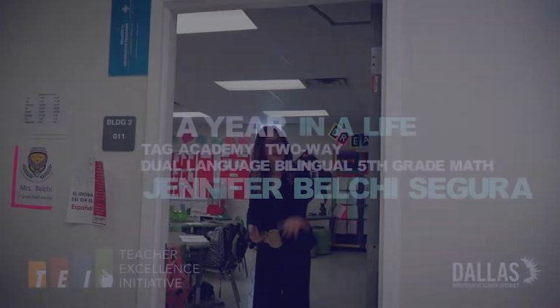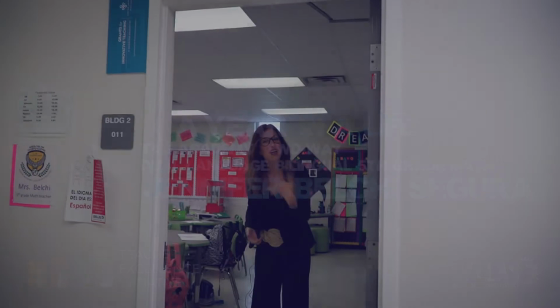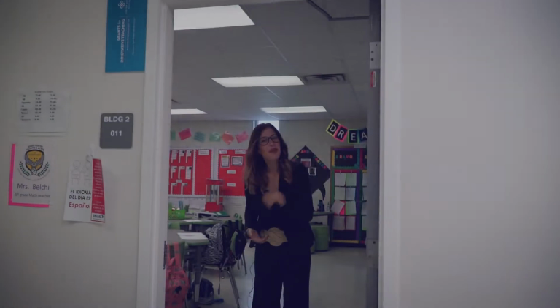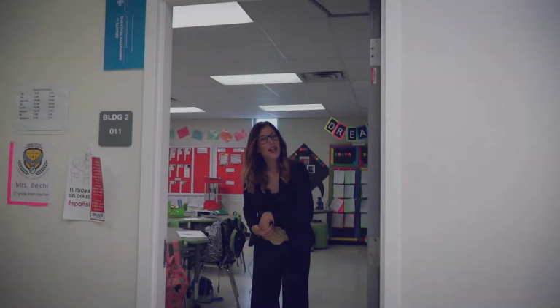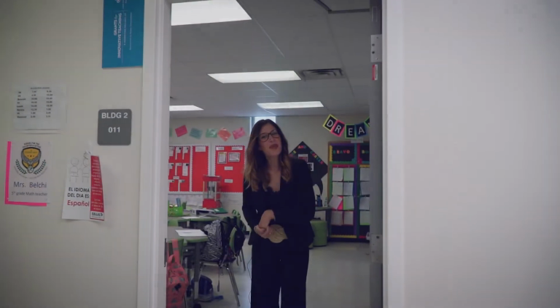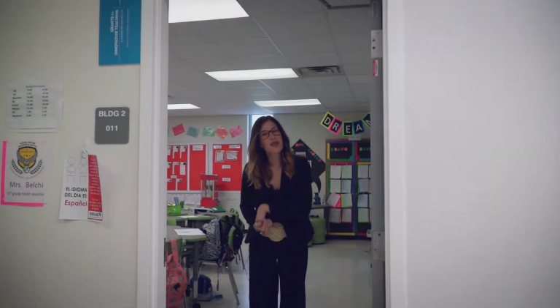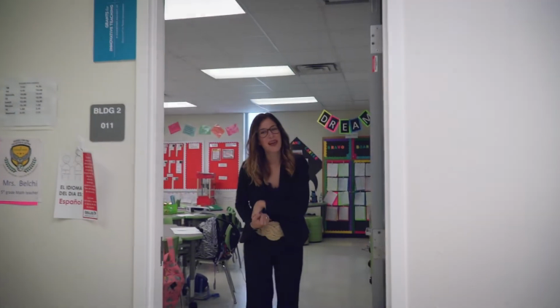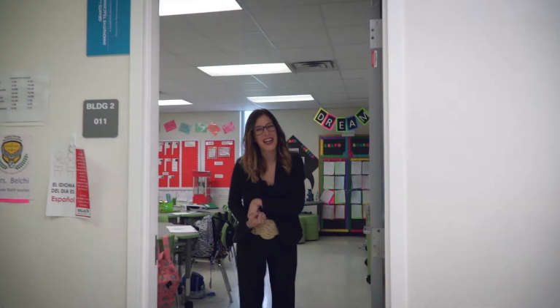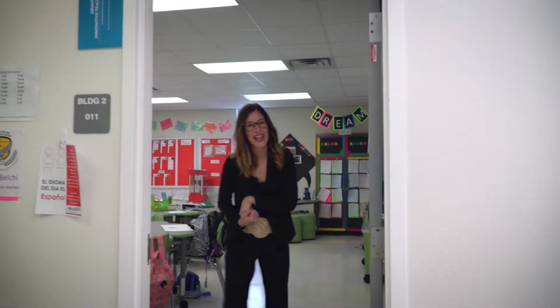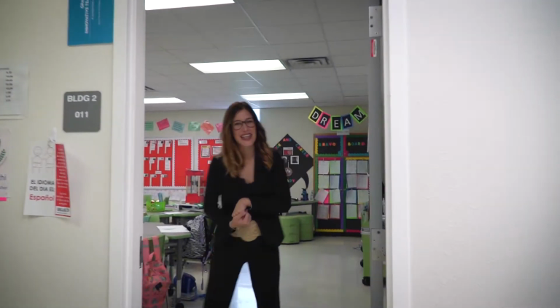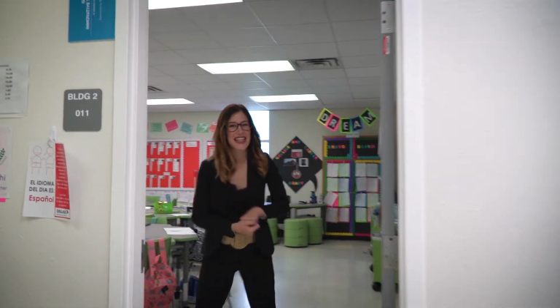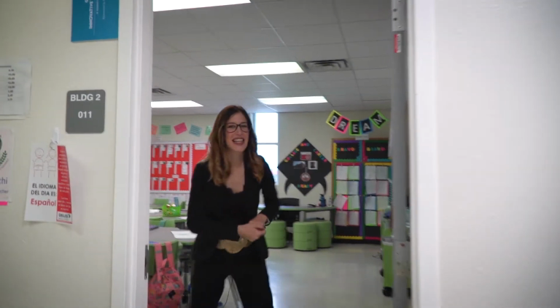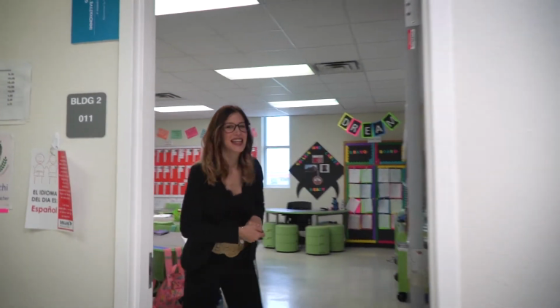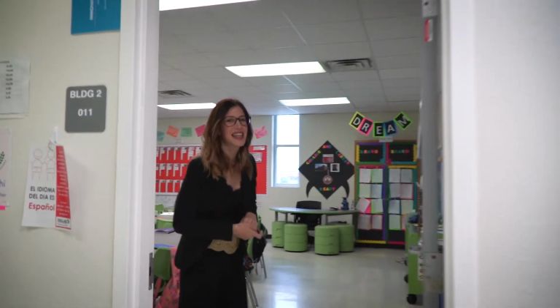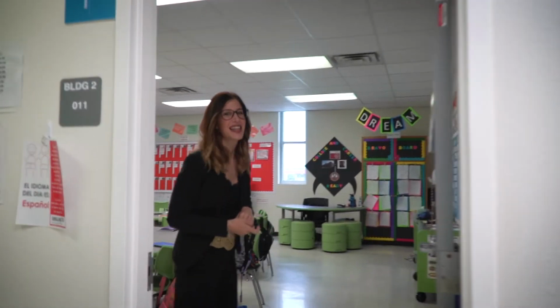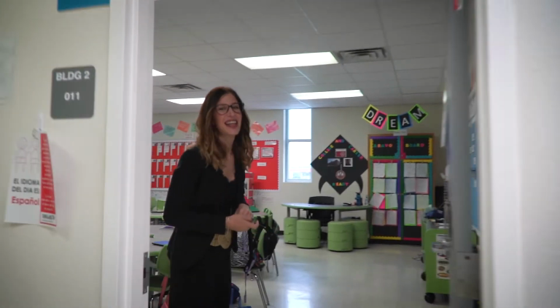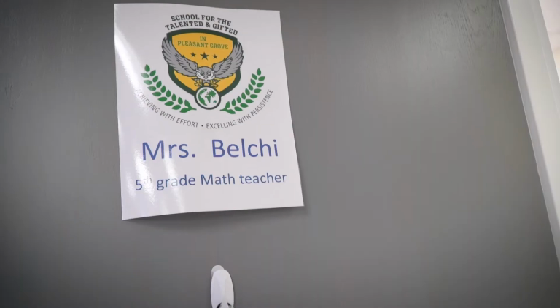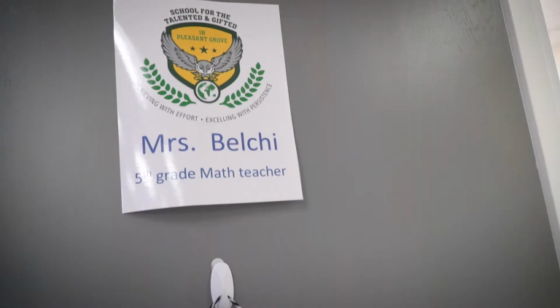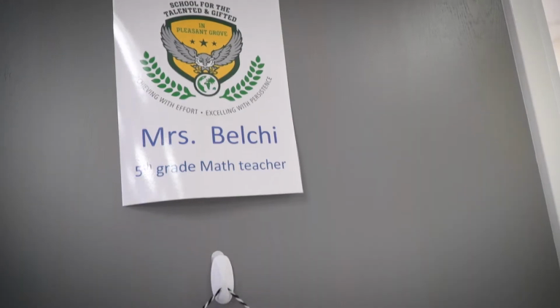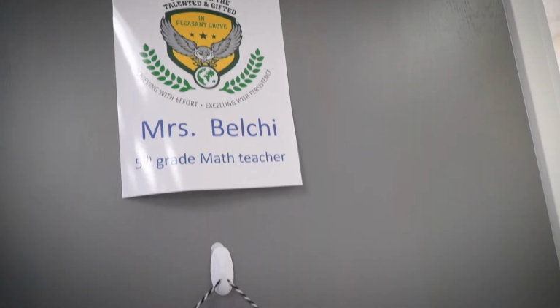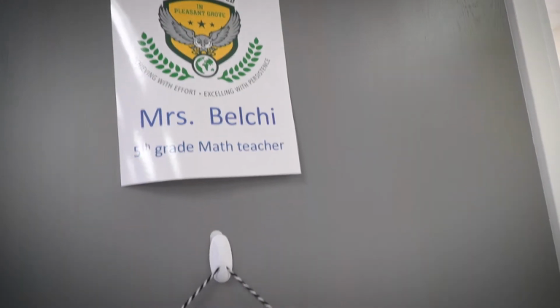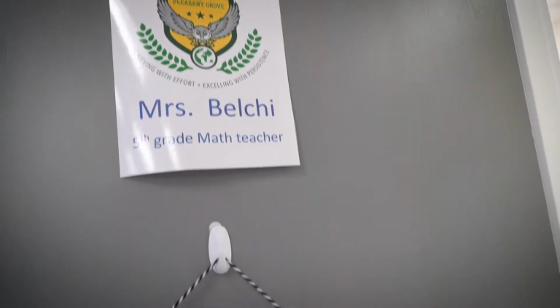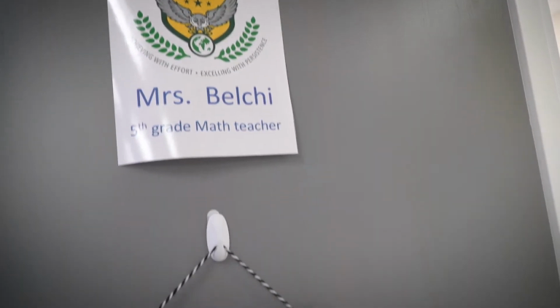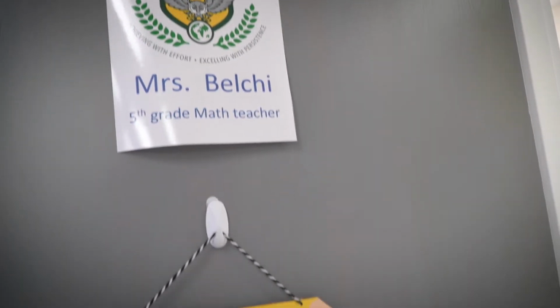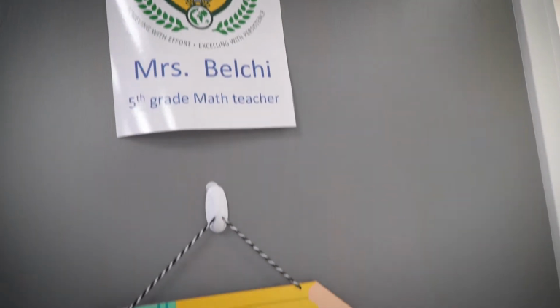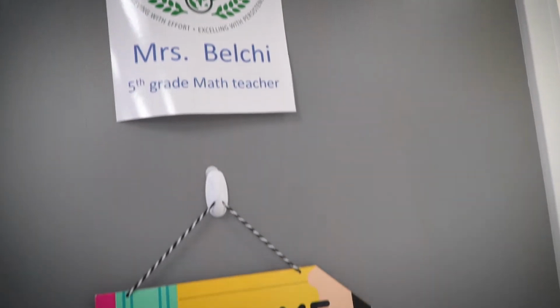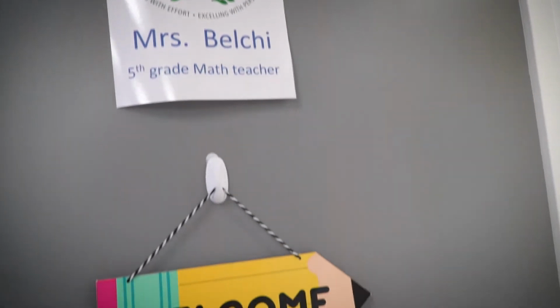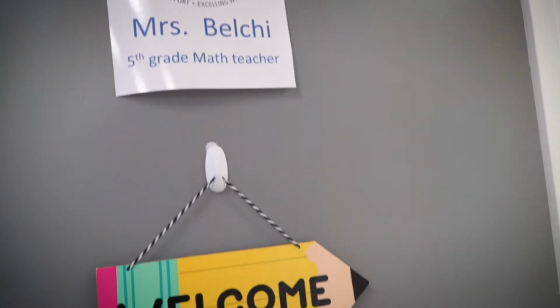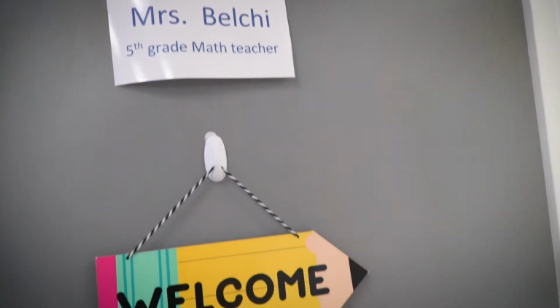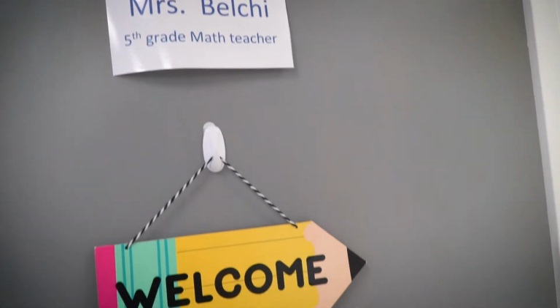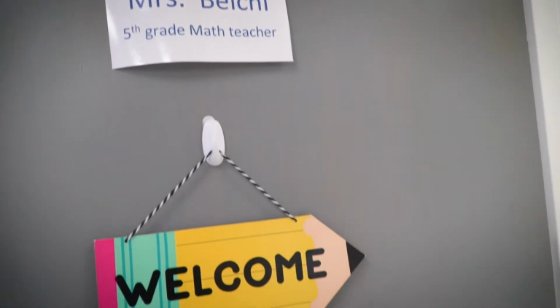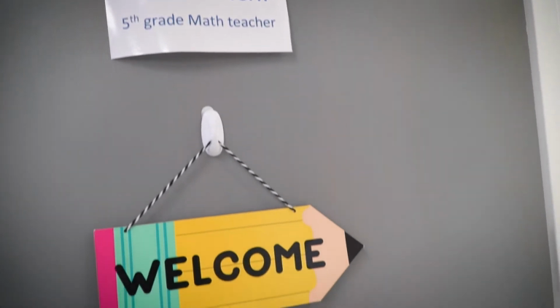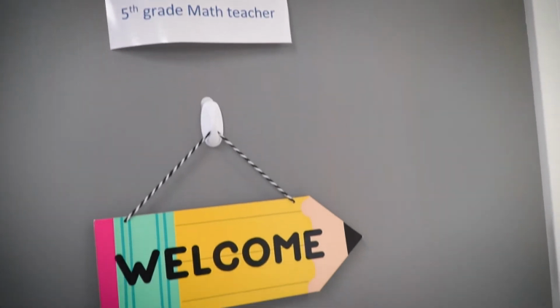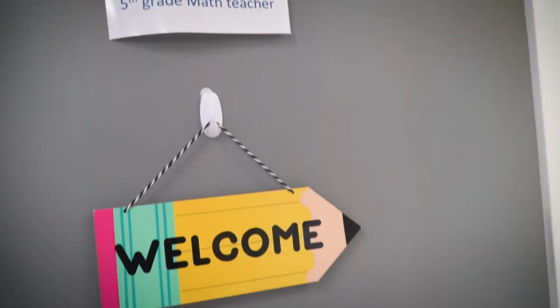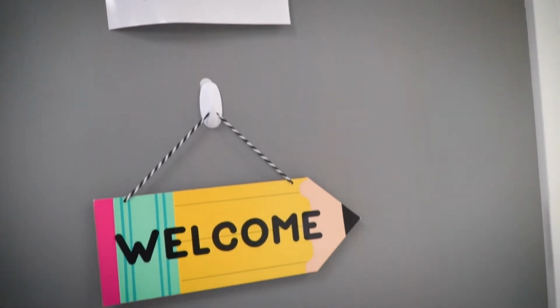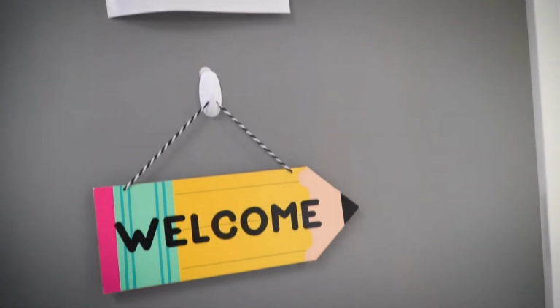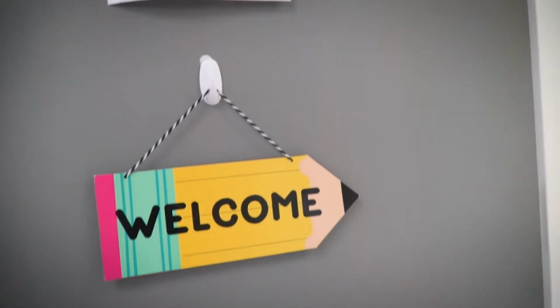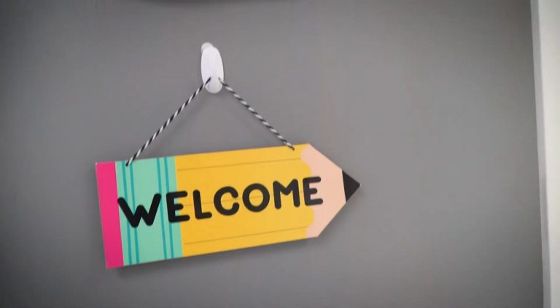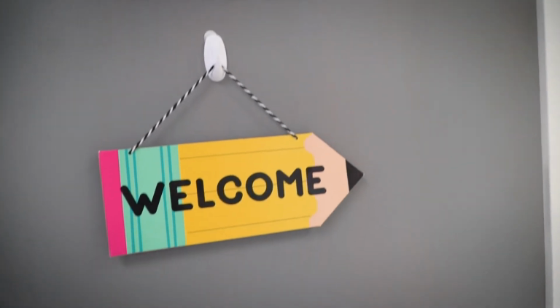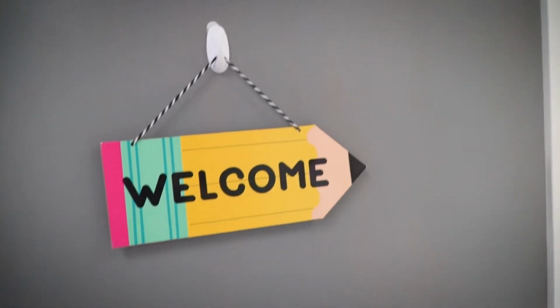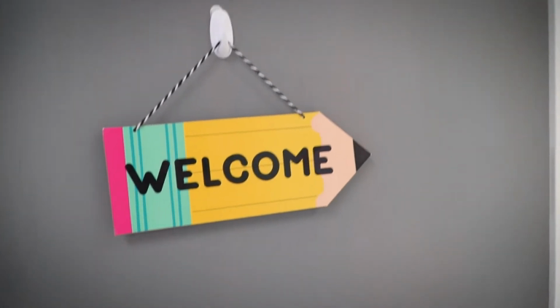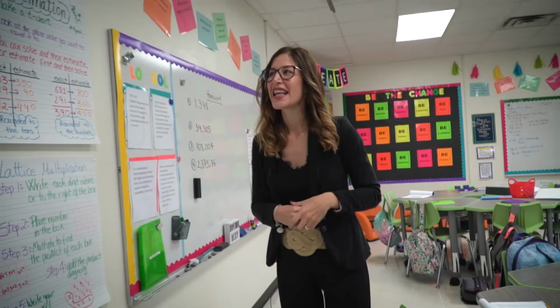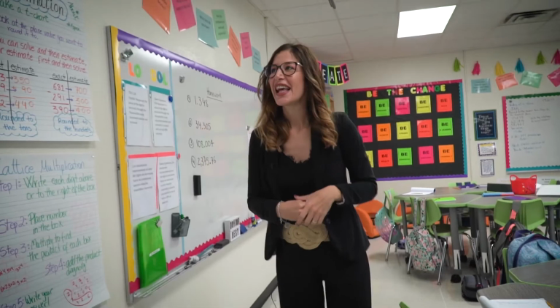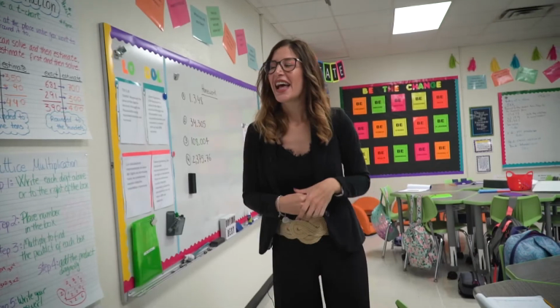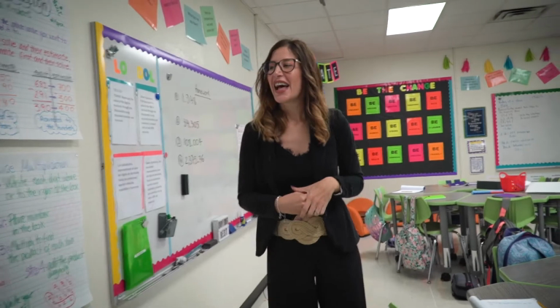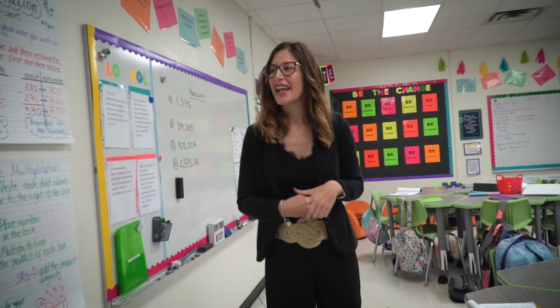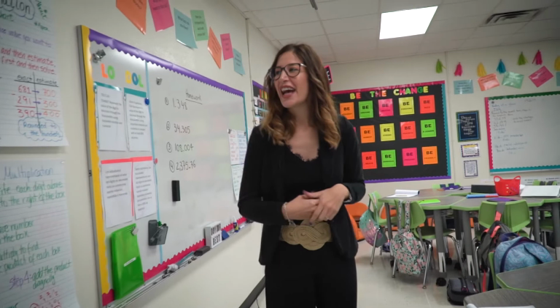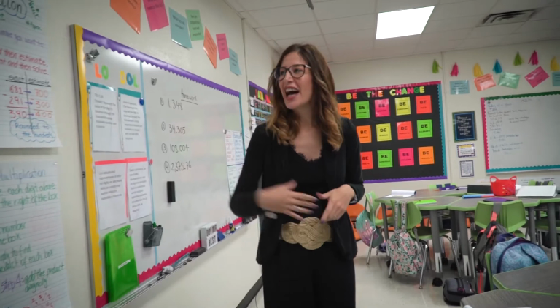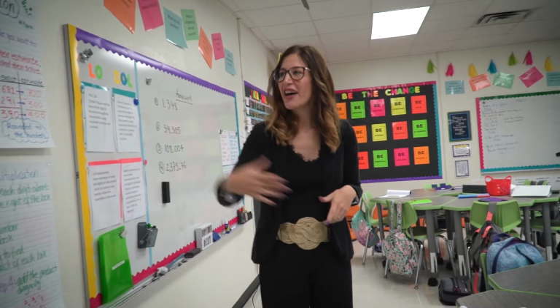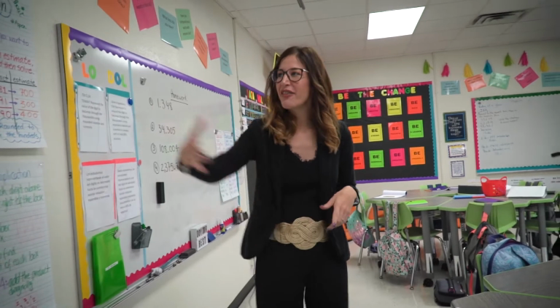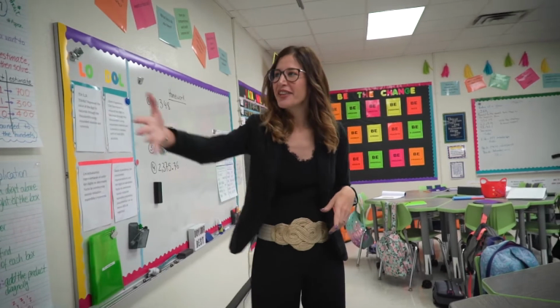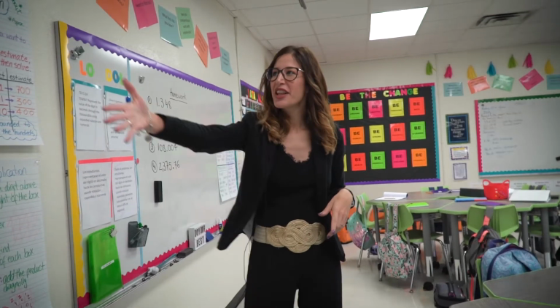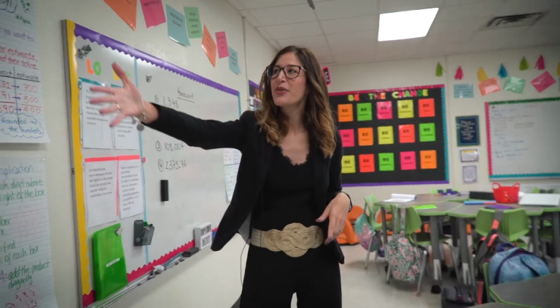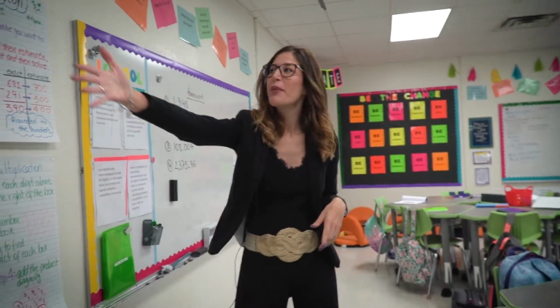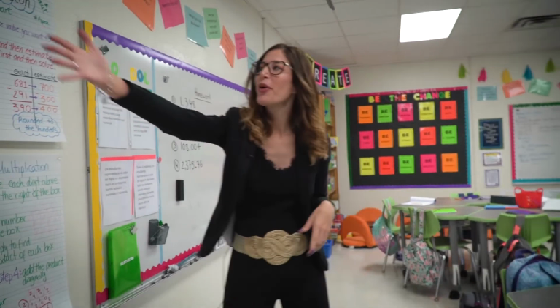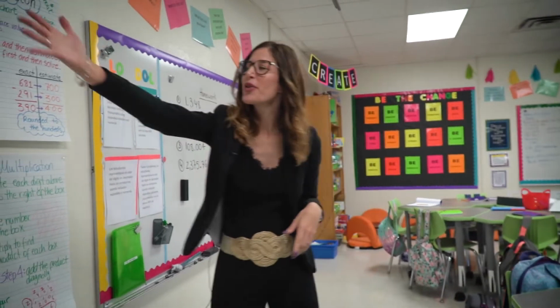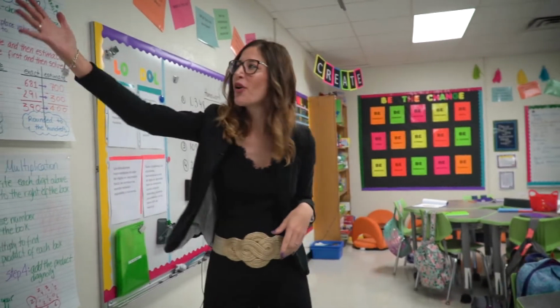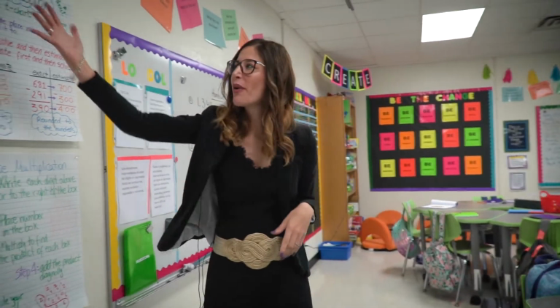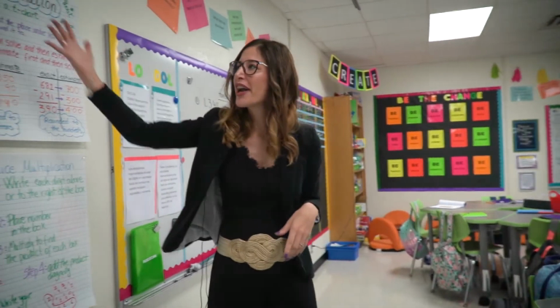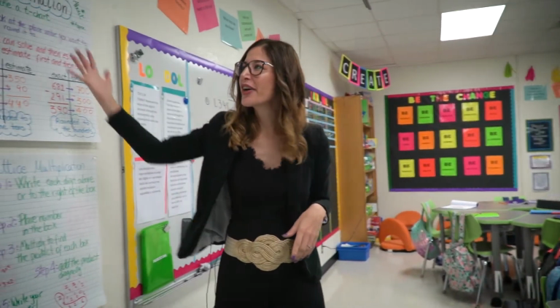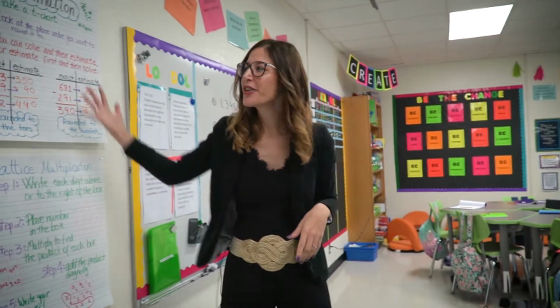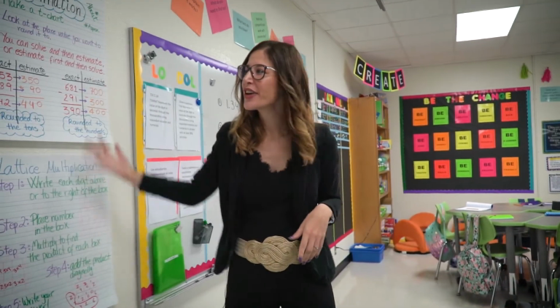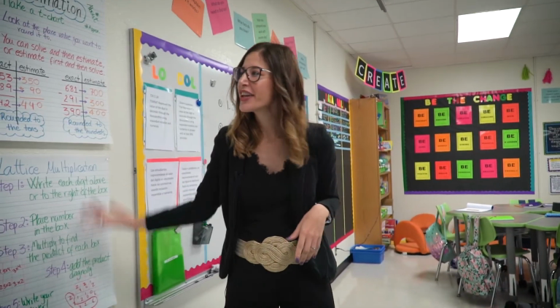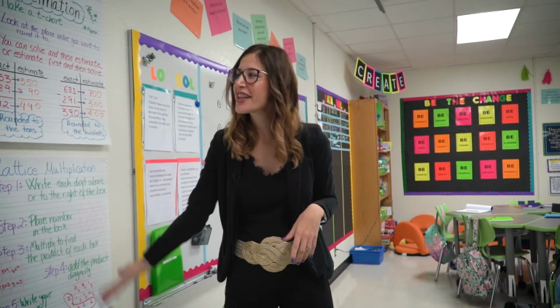Welcome to my class. This is my class — this is where the magic happens, and this is where I post all my anchor charts.